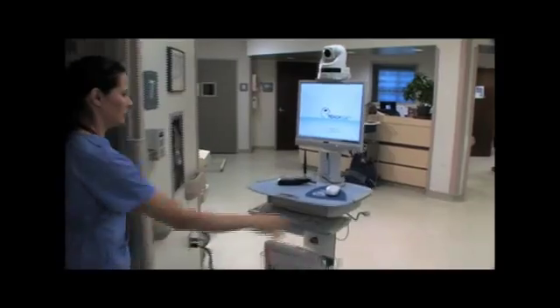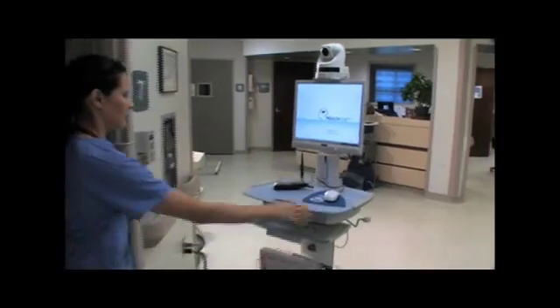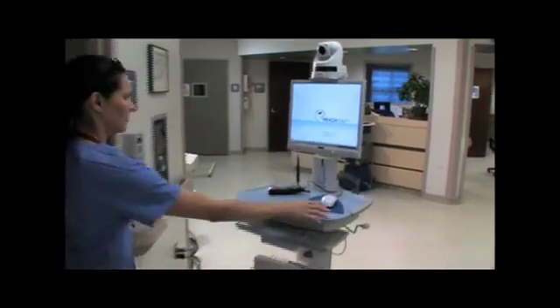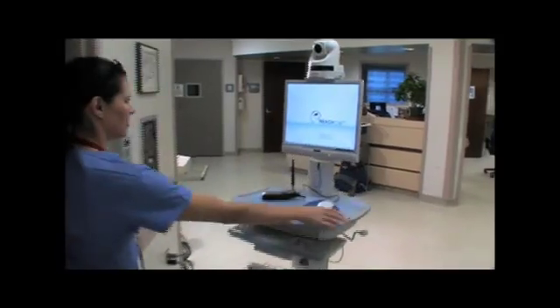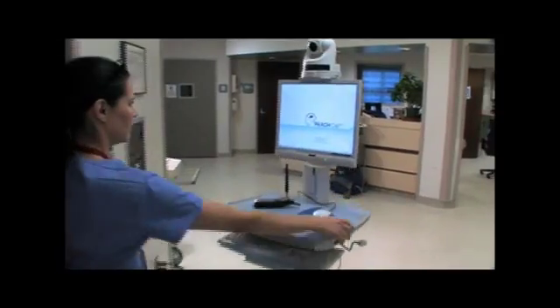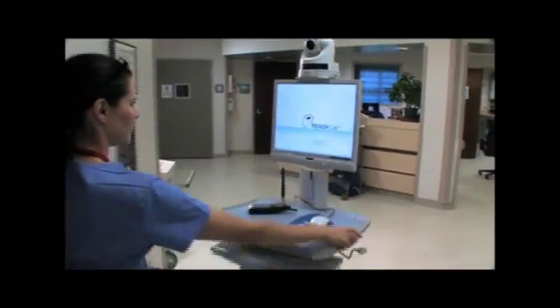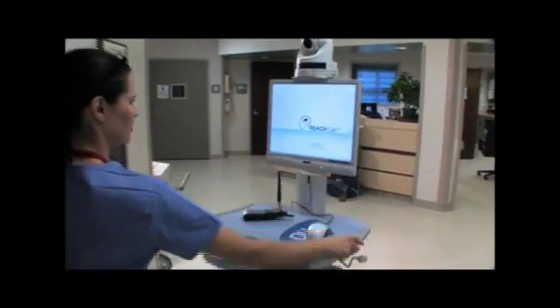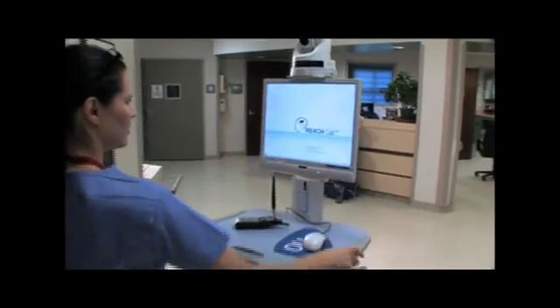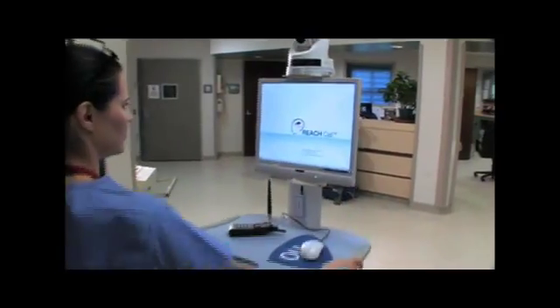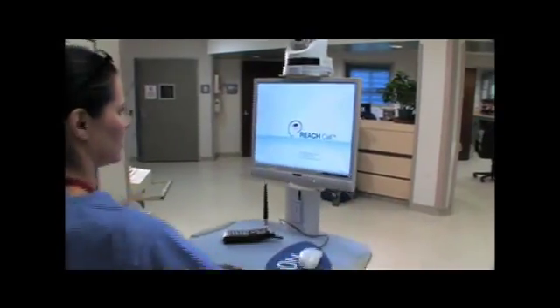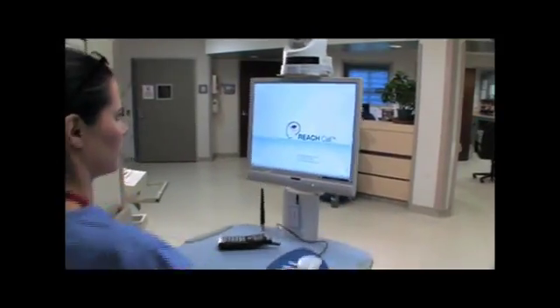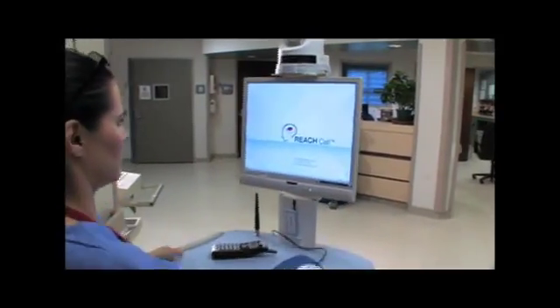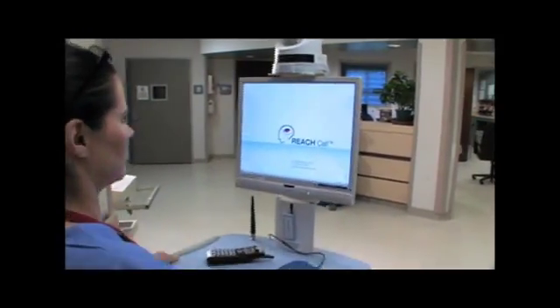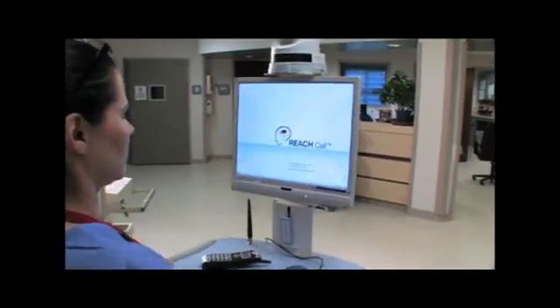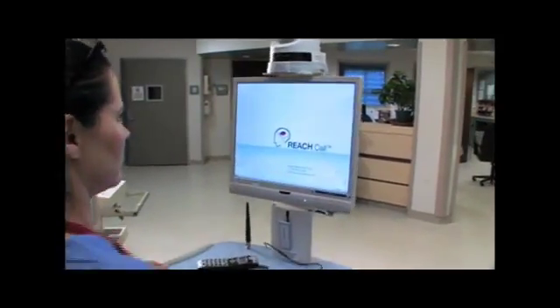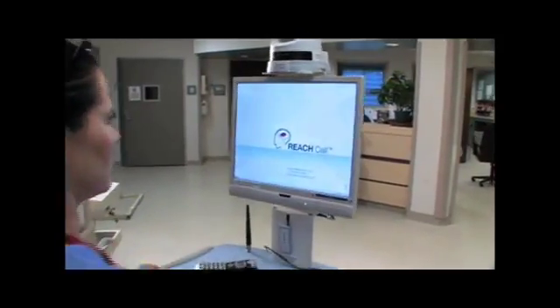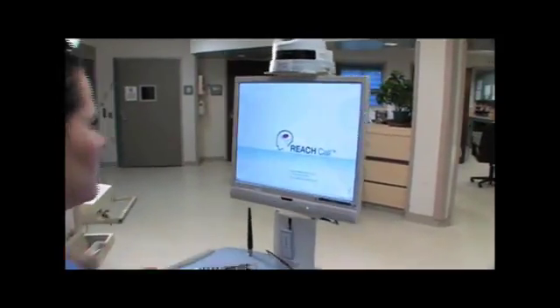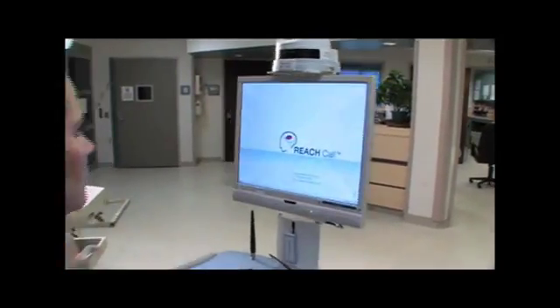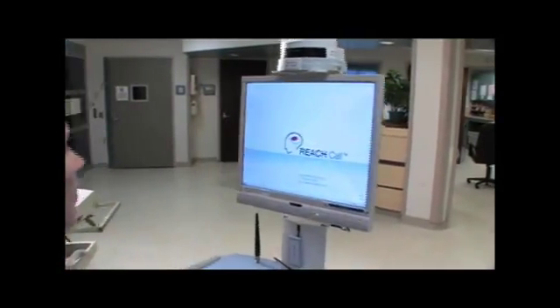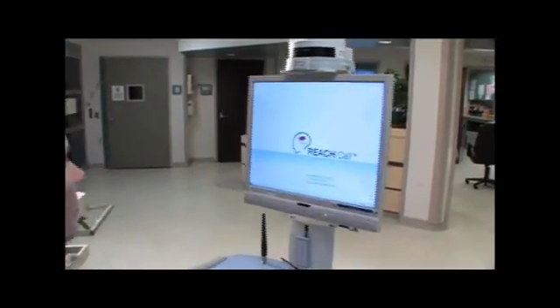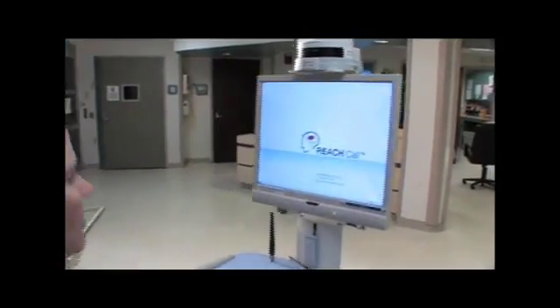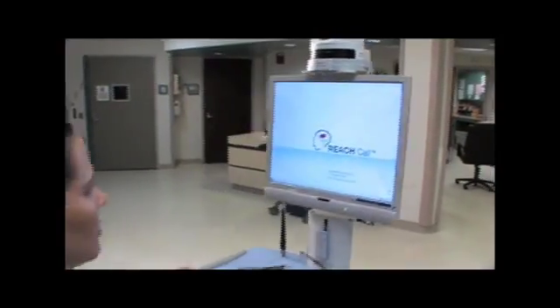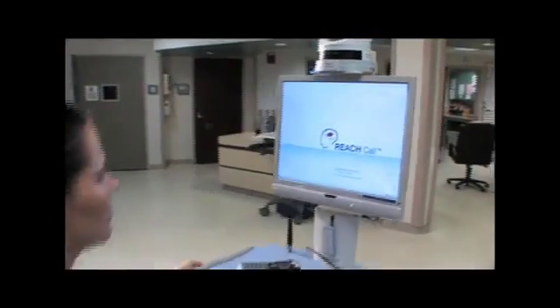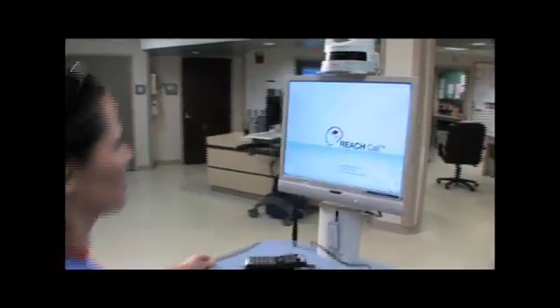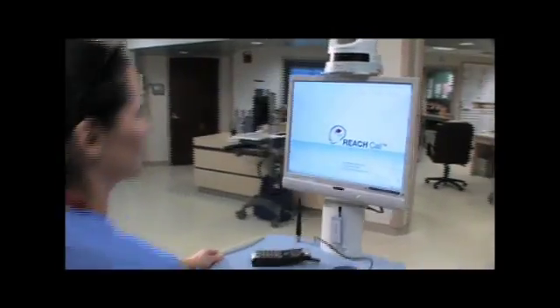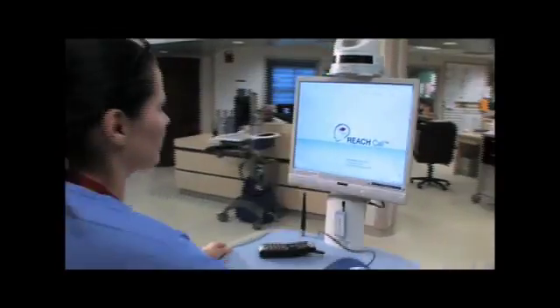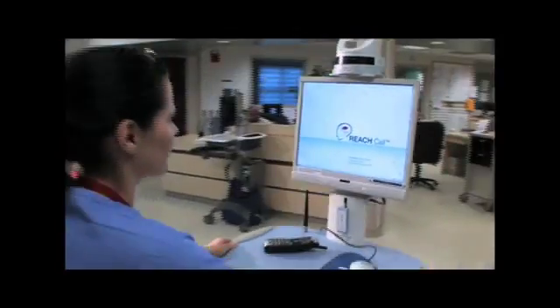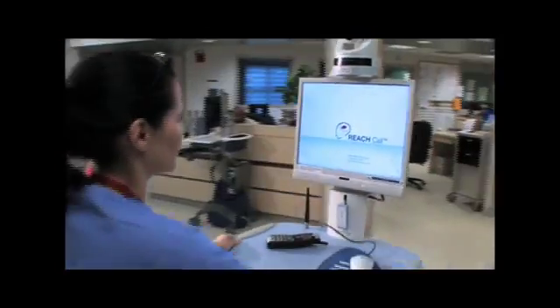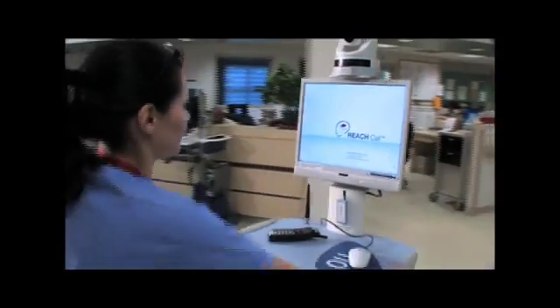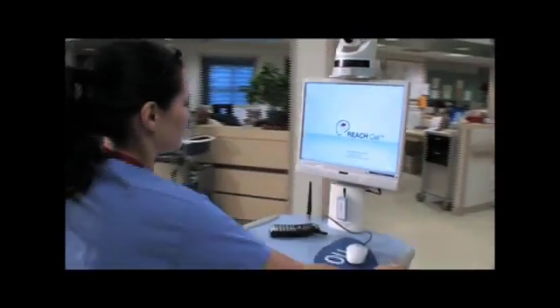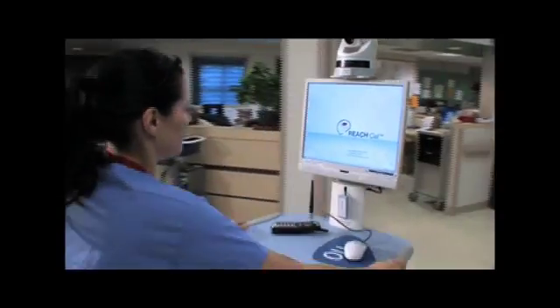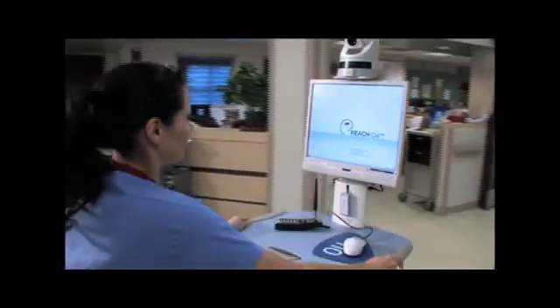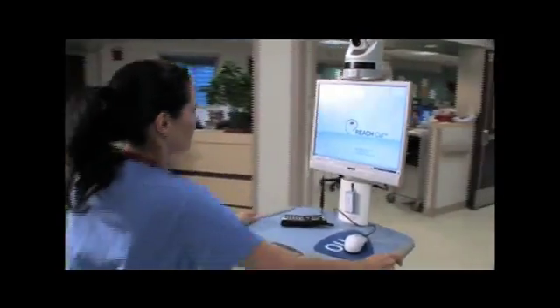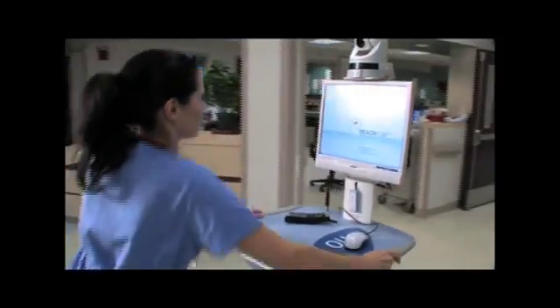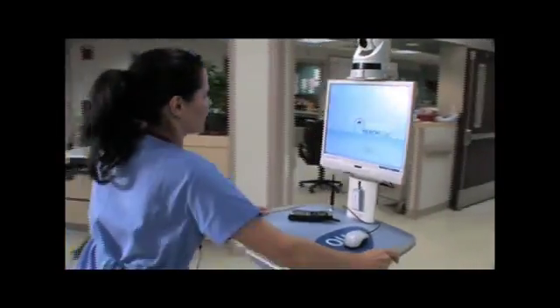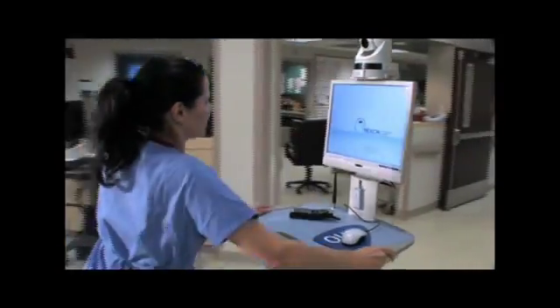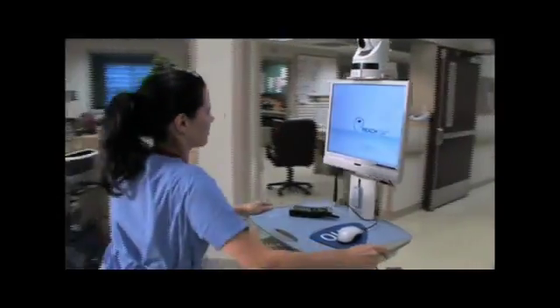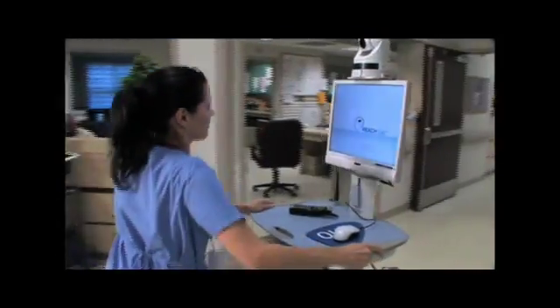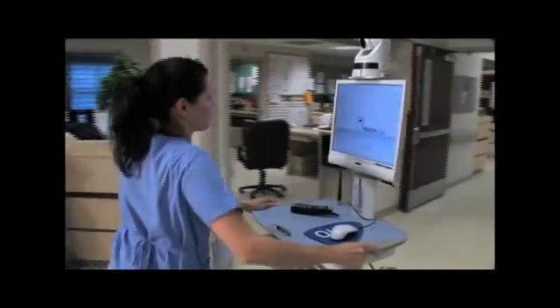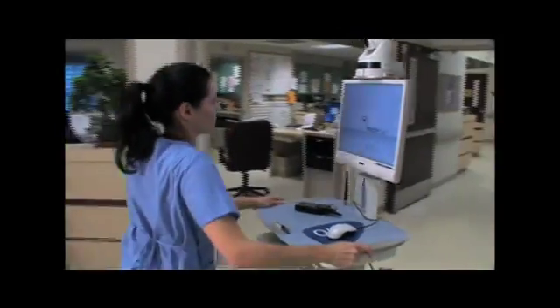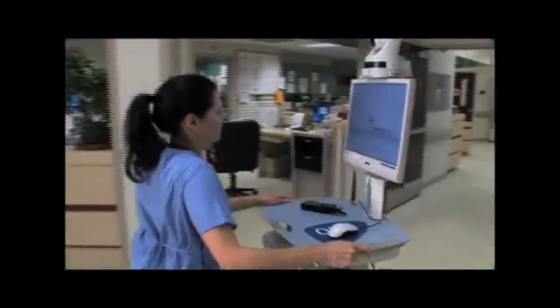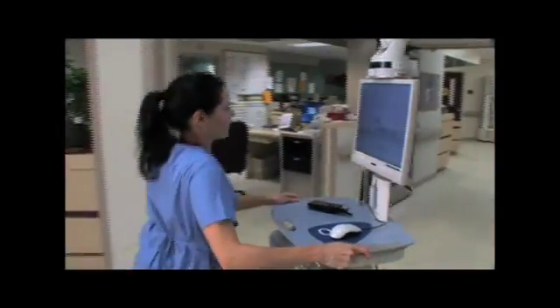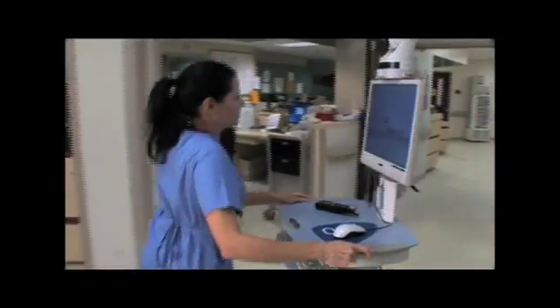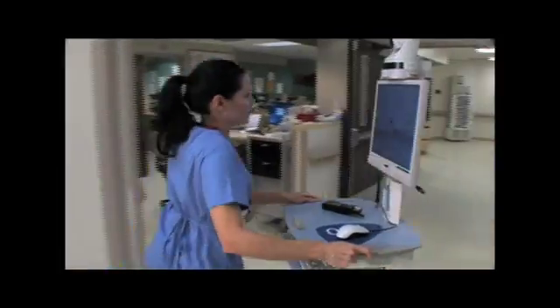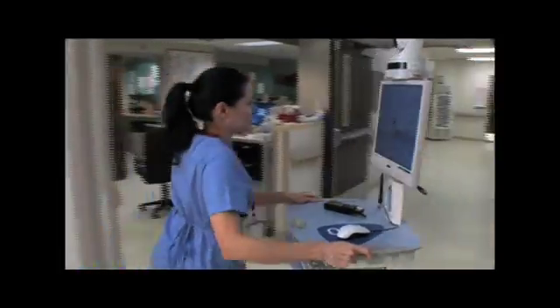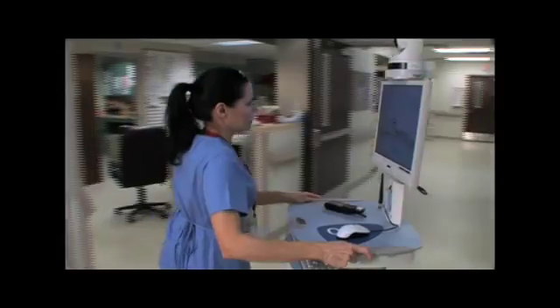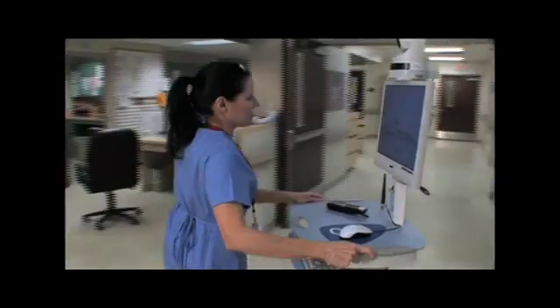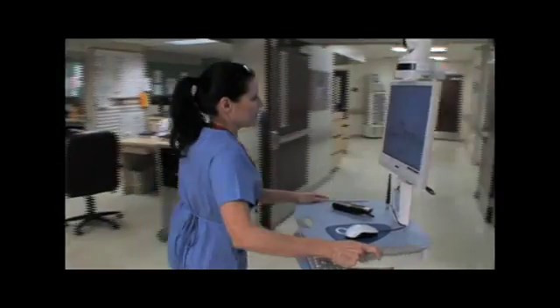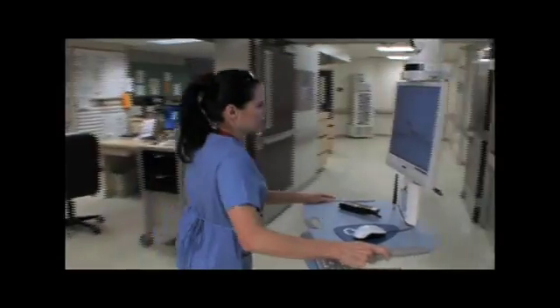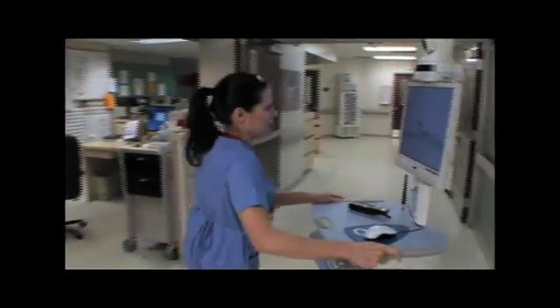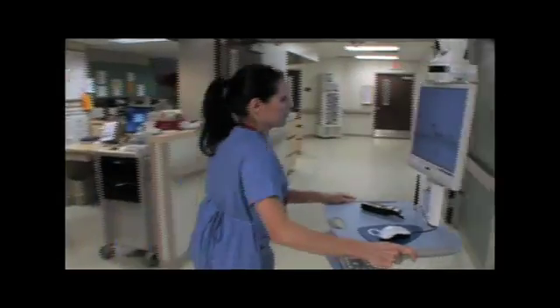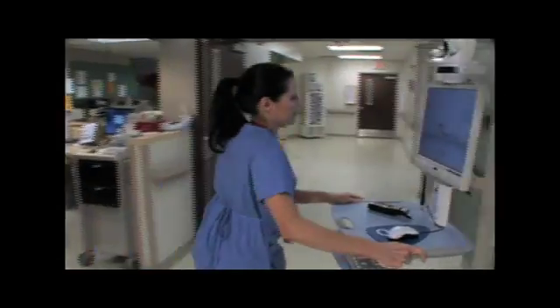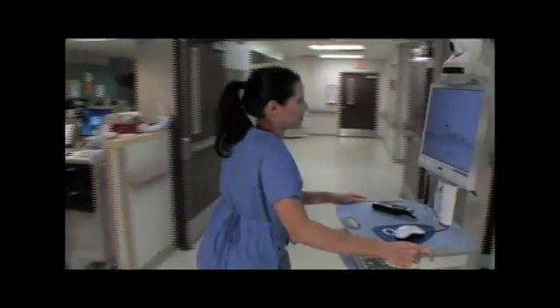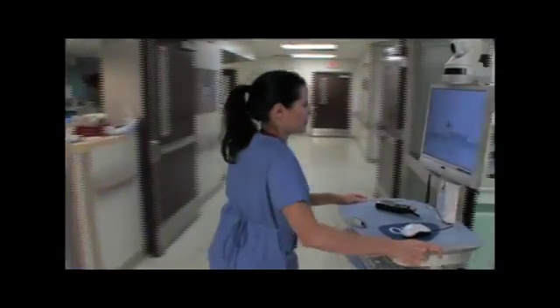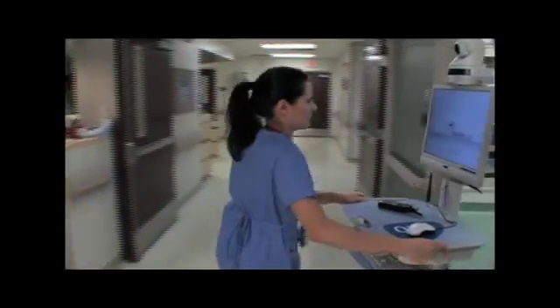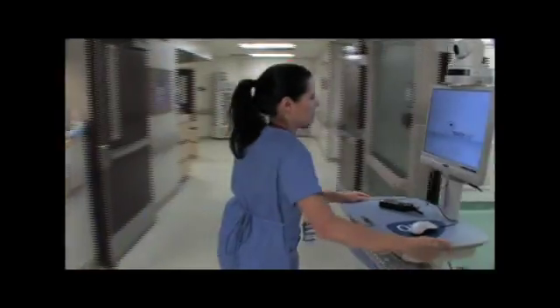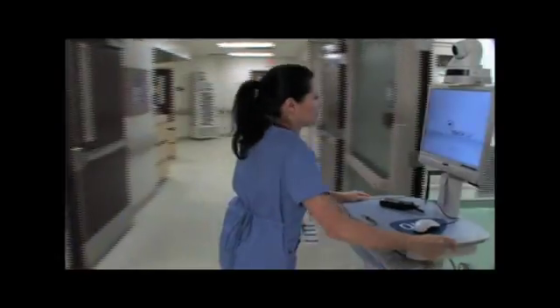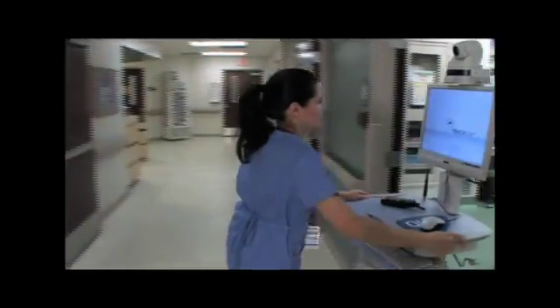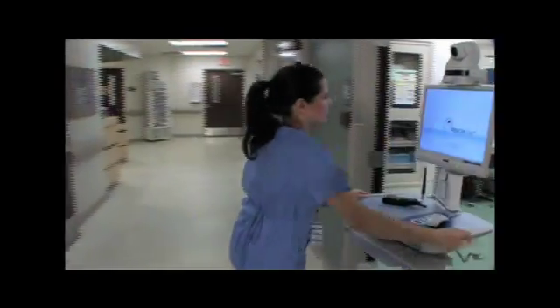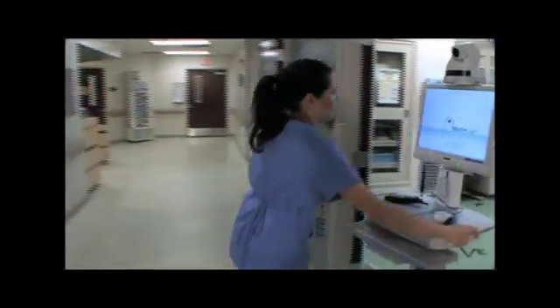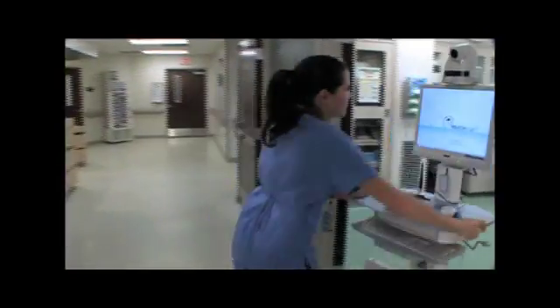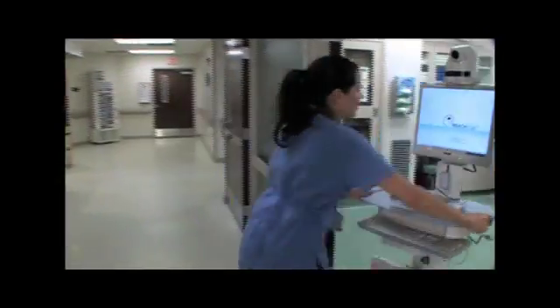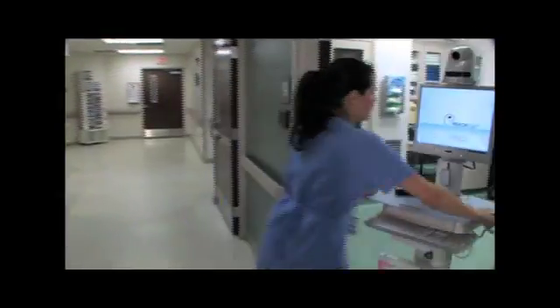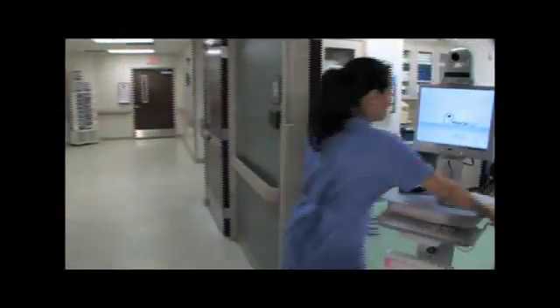Web-based telestroke systems are fast, and they find the consultant fast. You don't have to be locked to a single site.